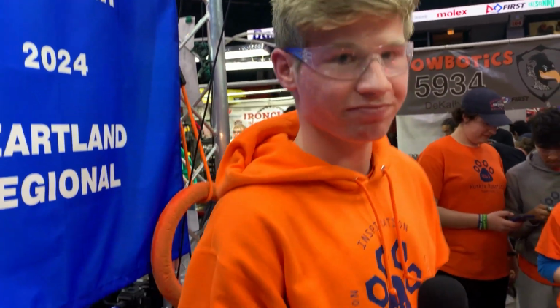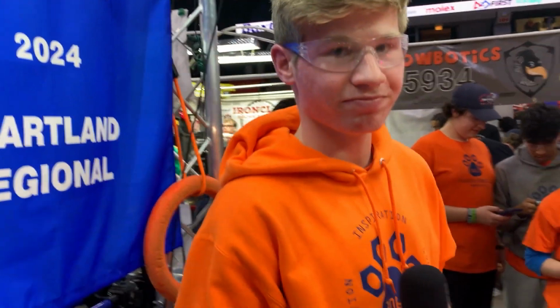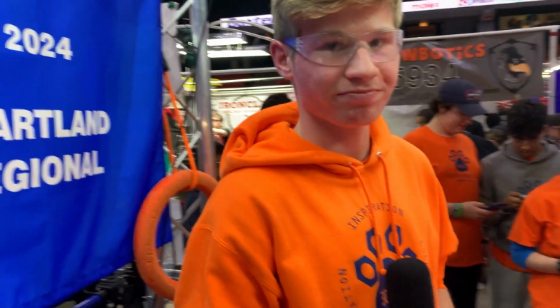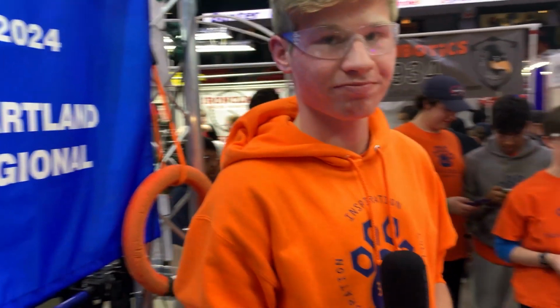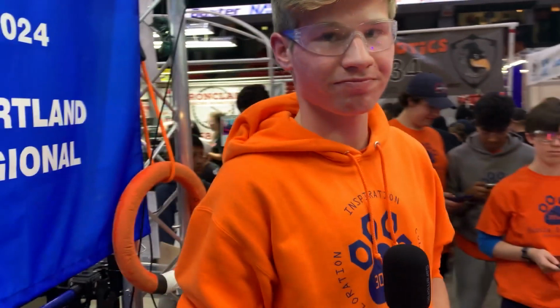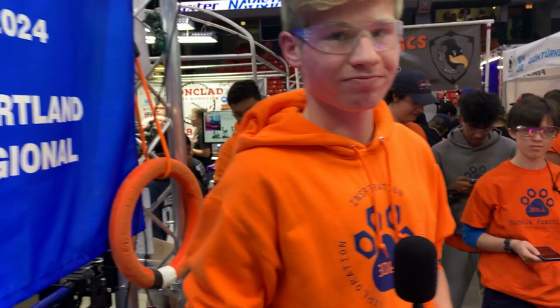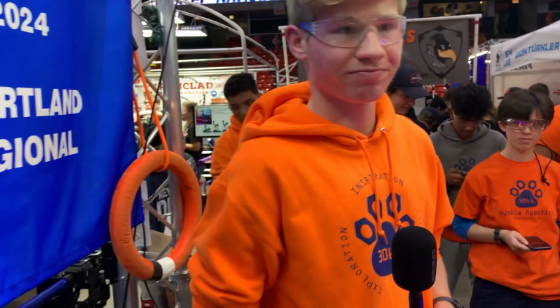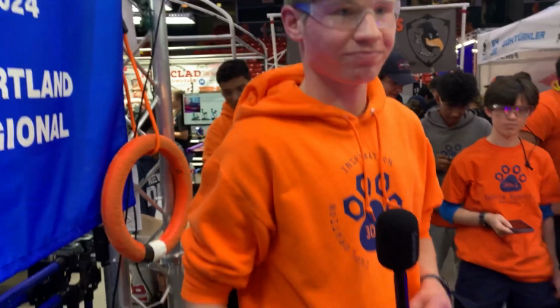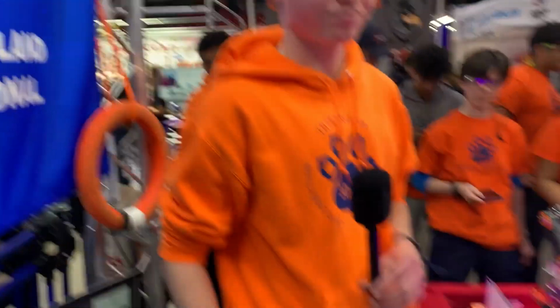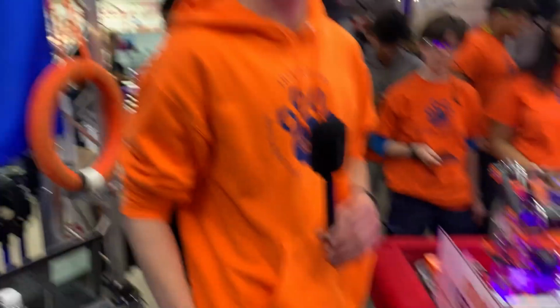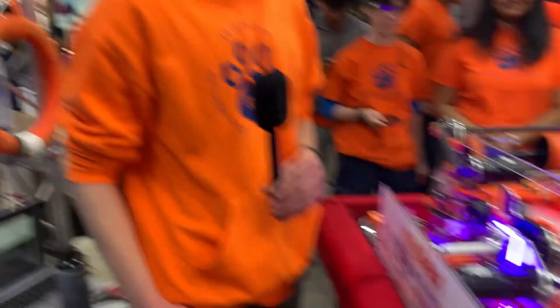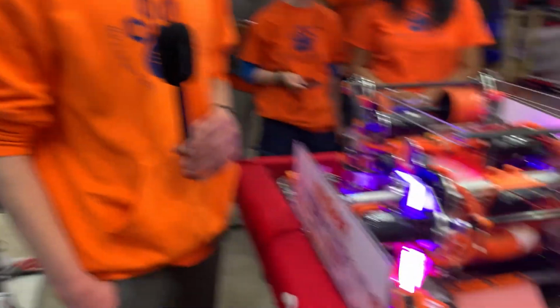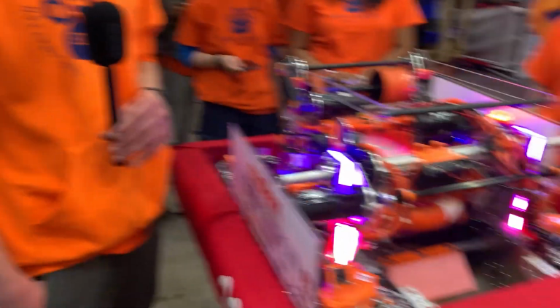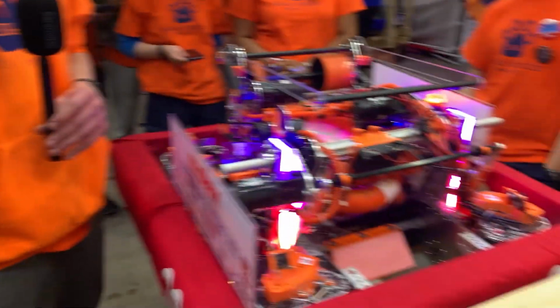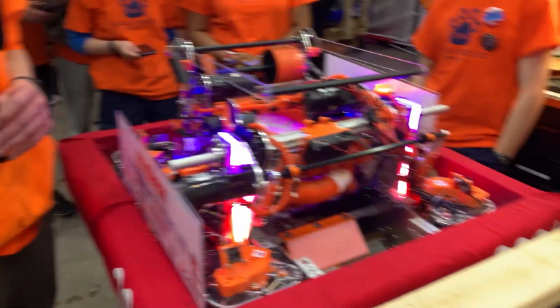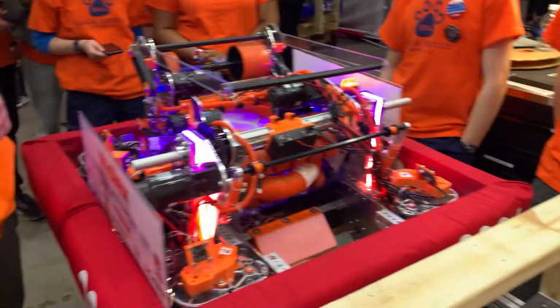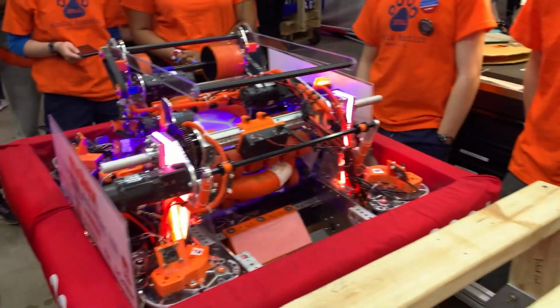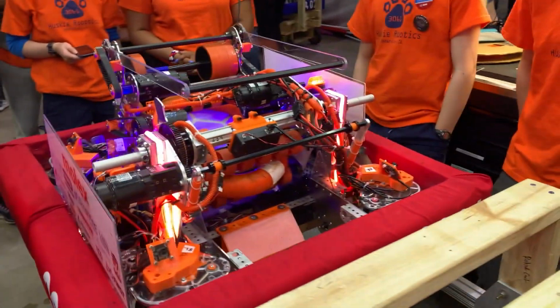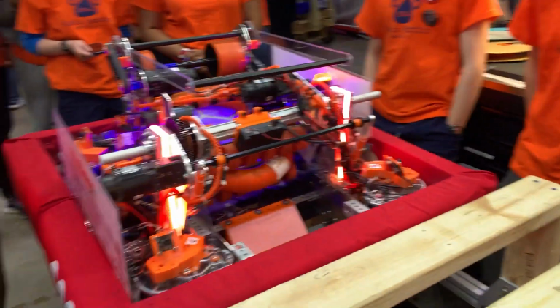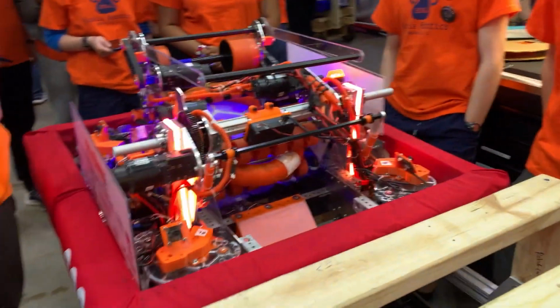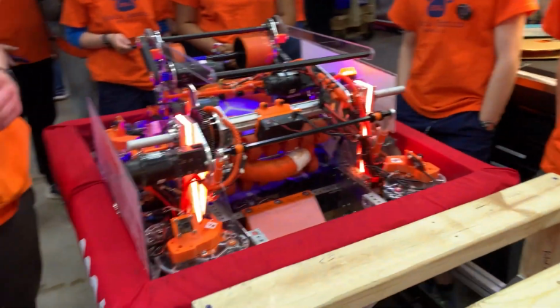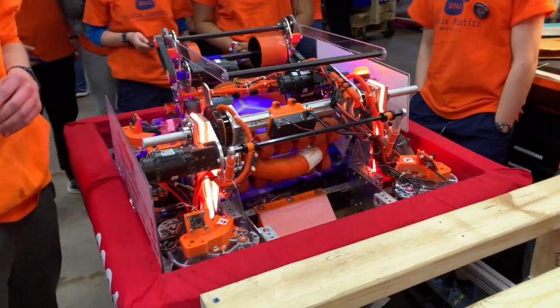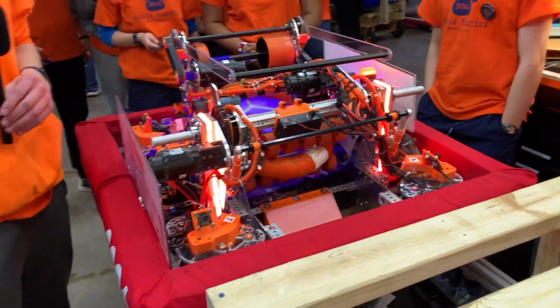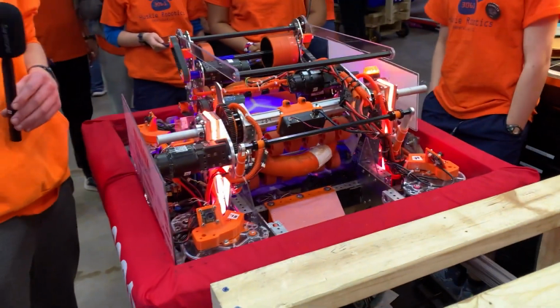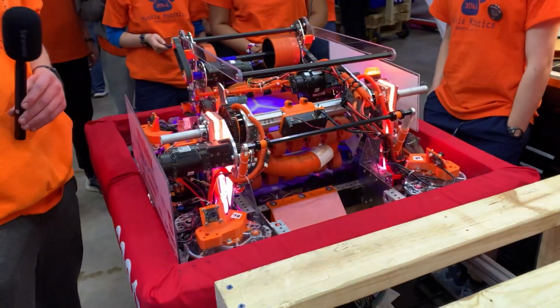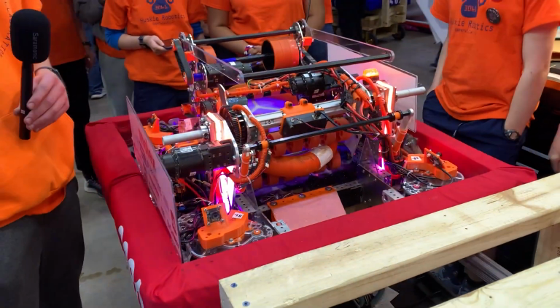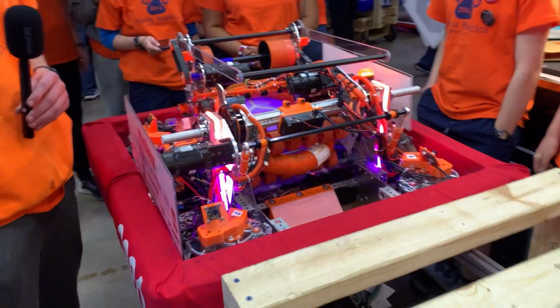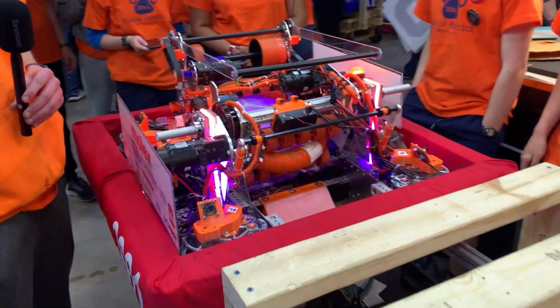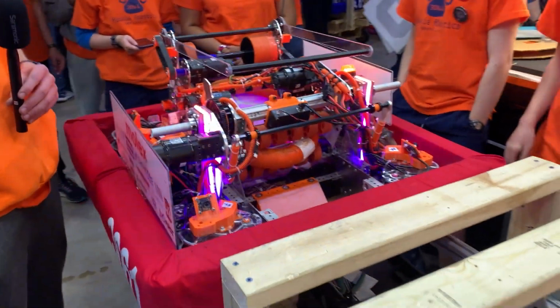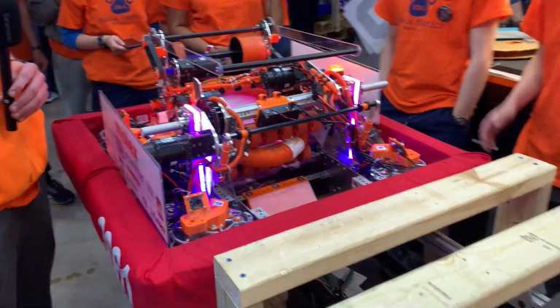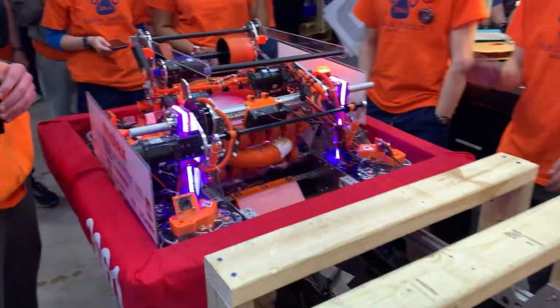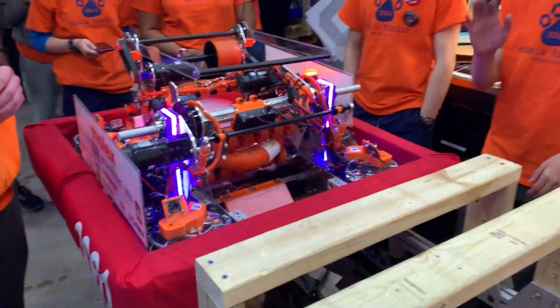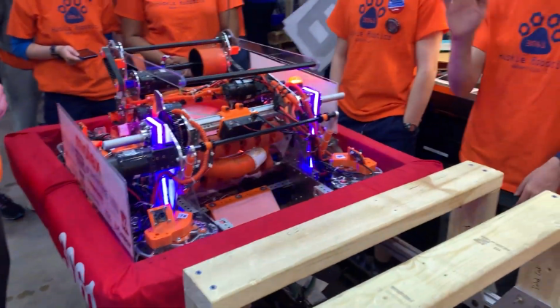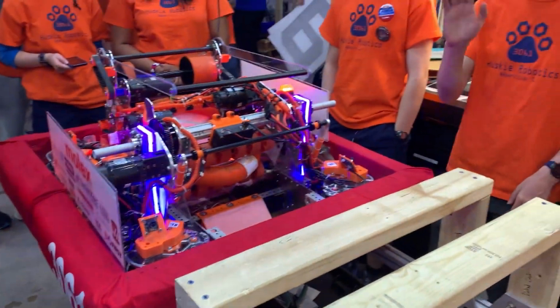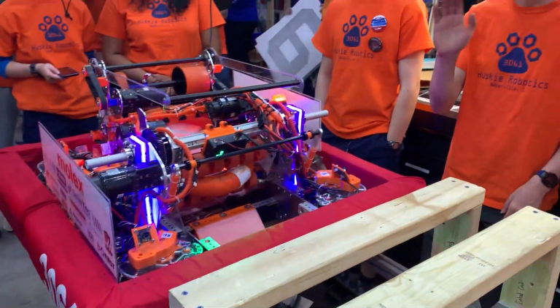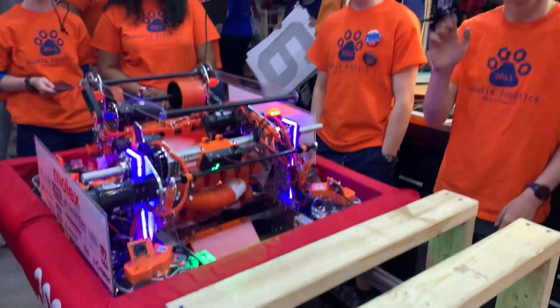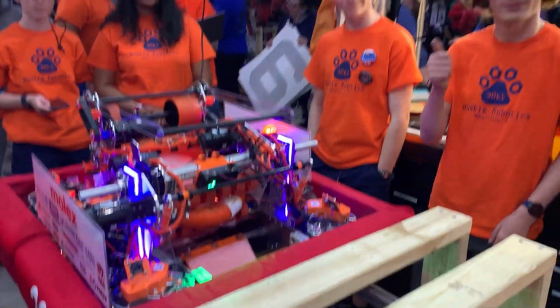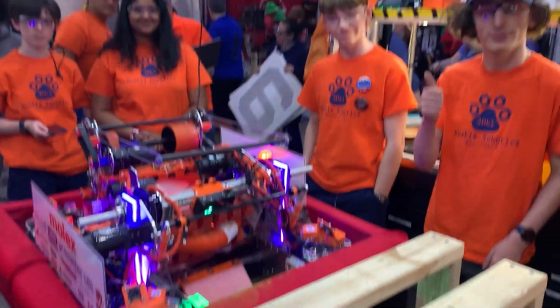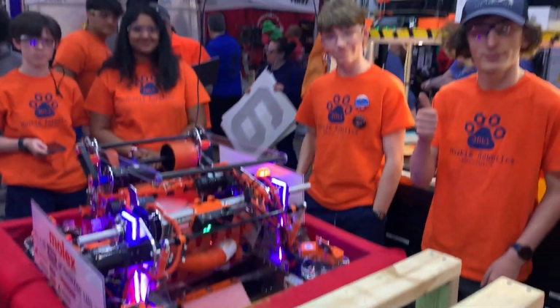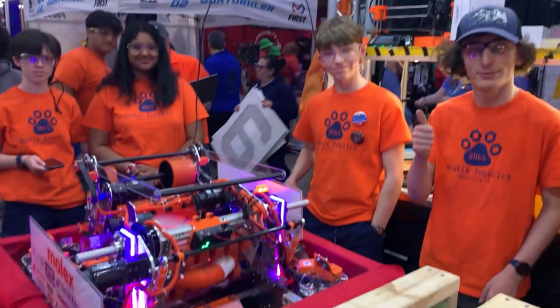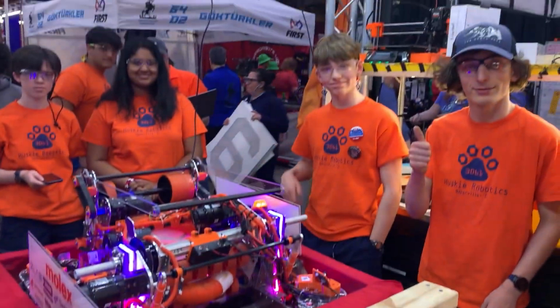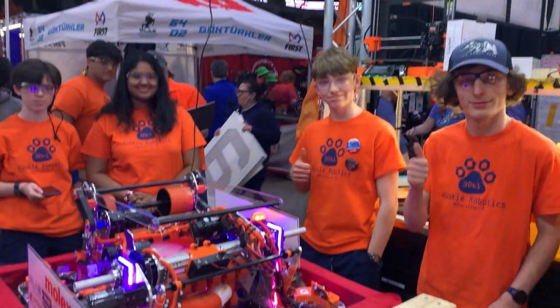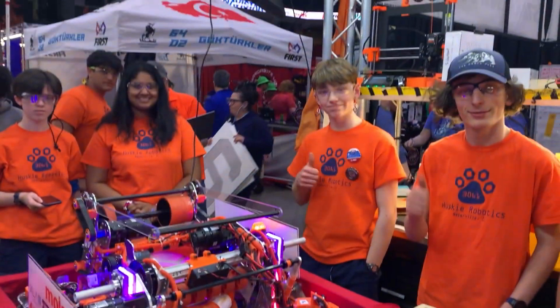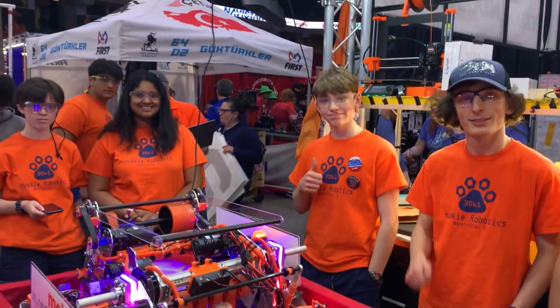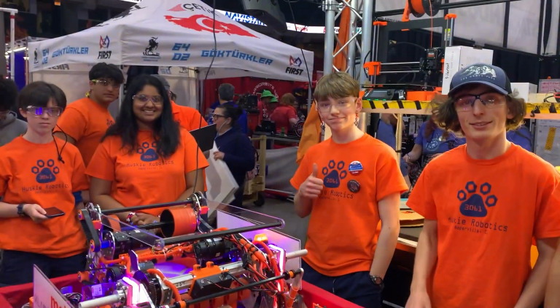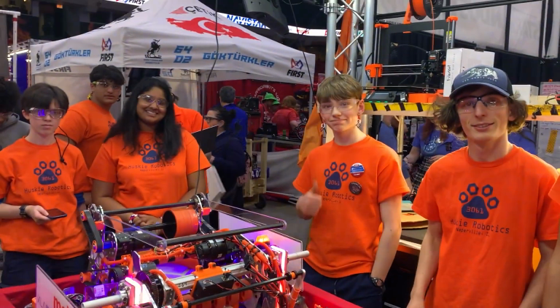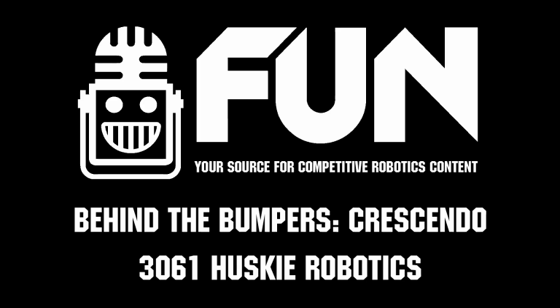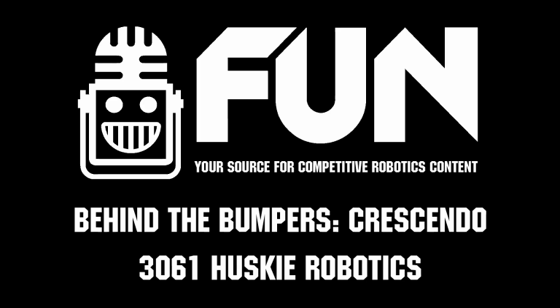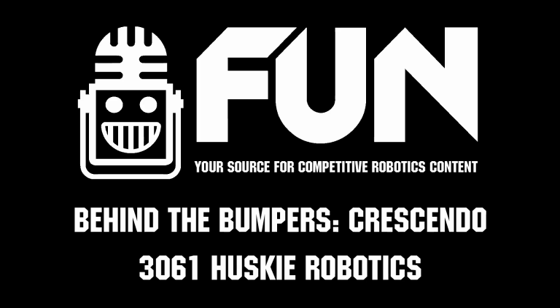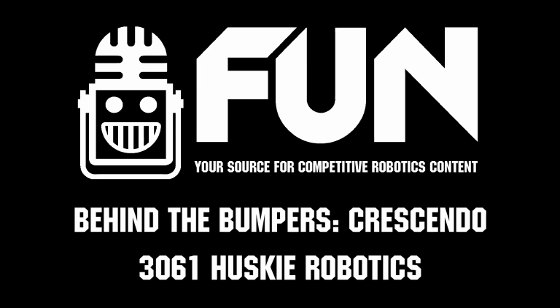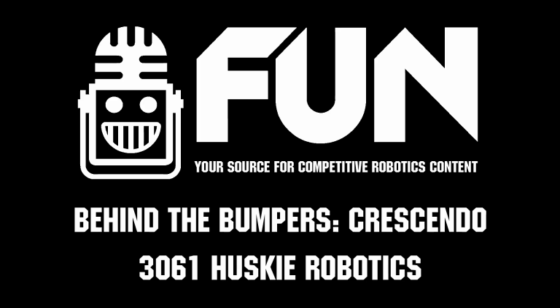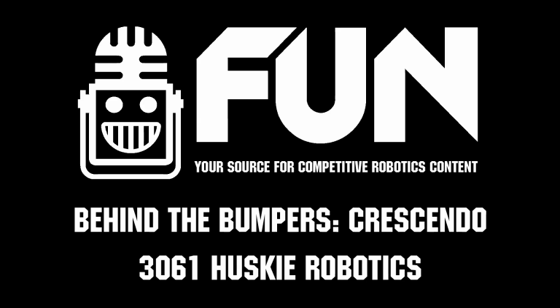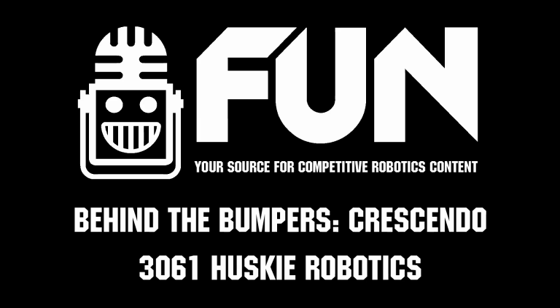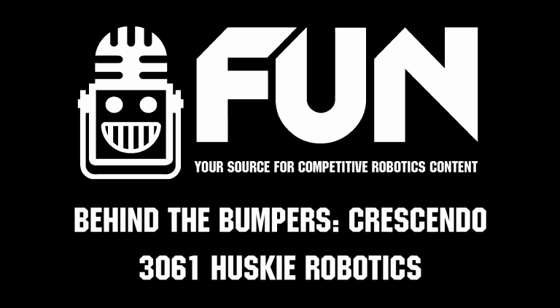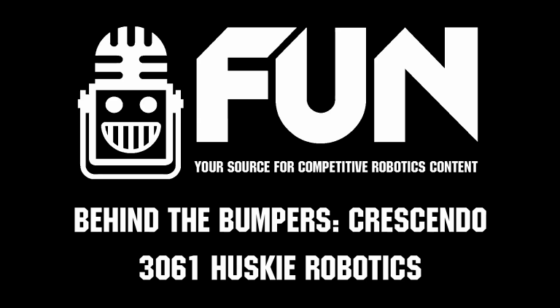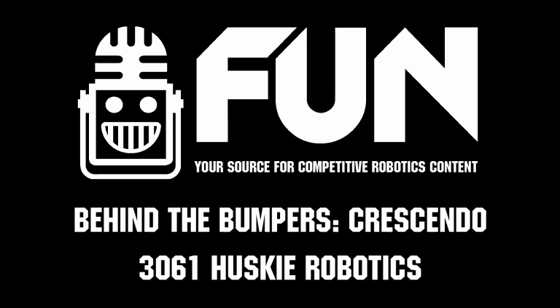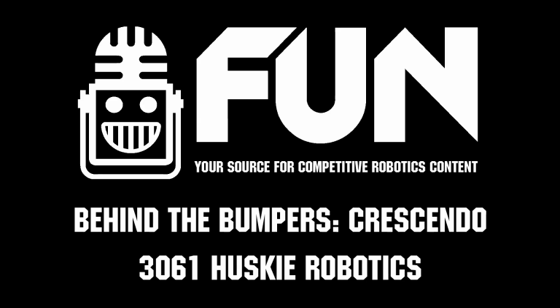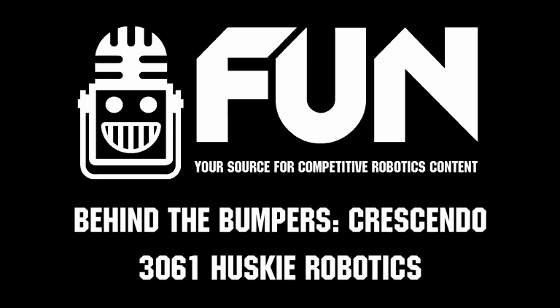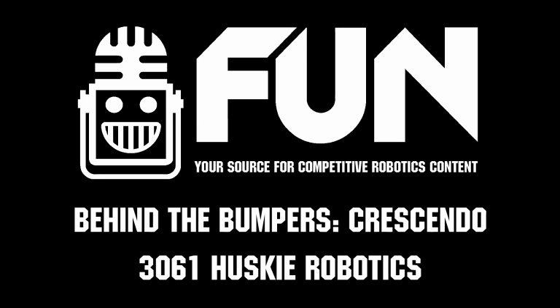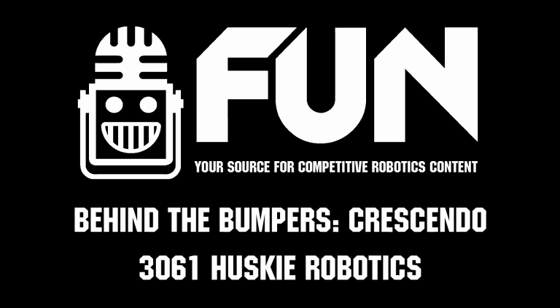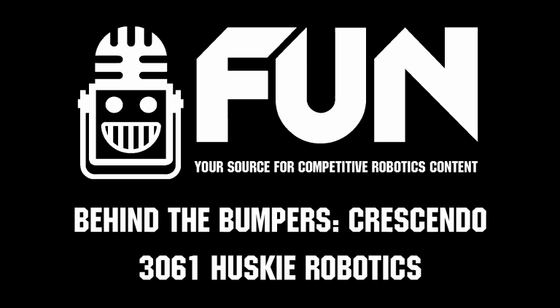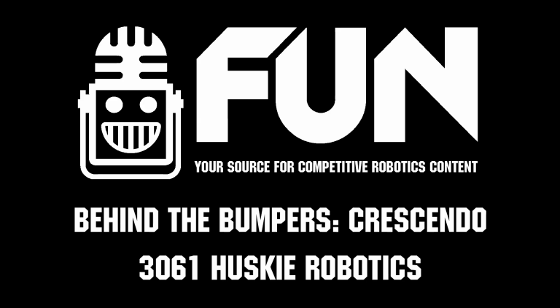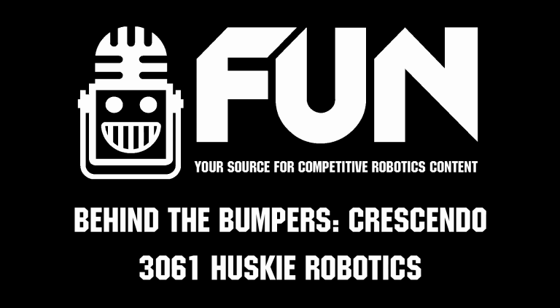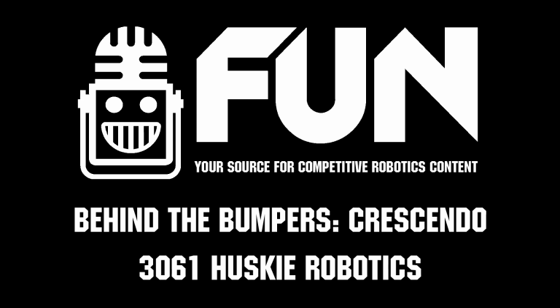That's very interesting, Luke. Thank you so much for your time, Husky Robotics. I wish you the best going later into this competition. Thank you so much.